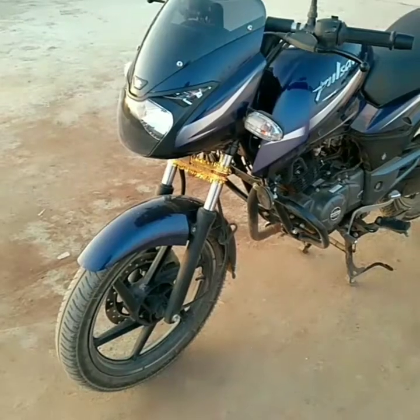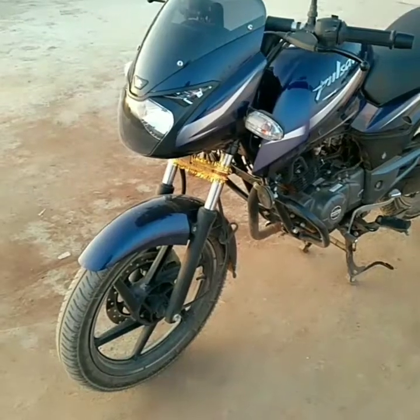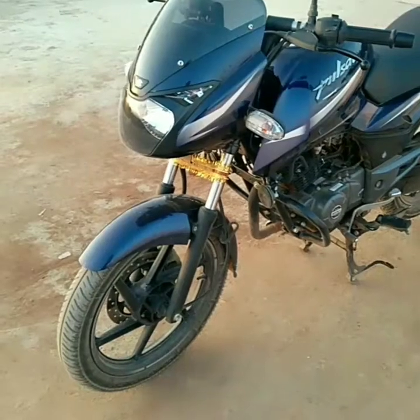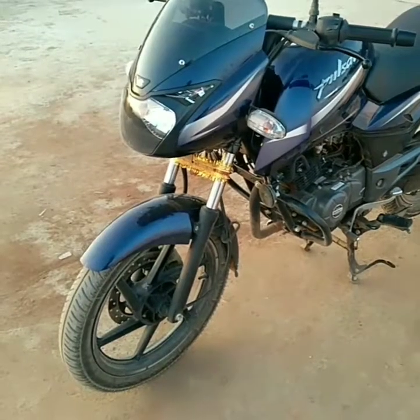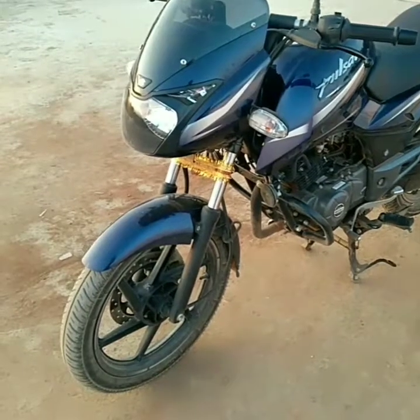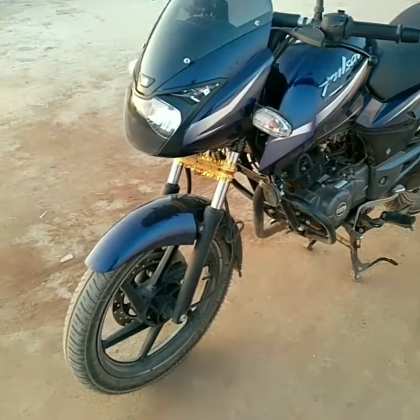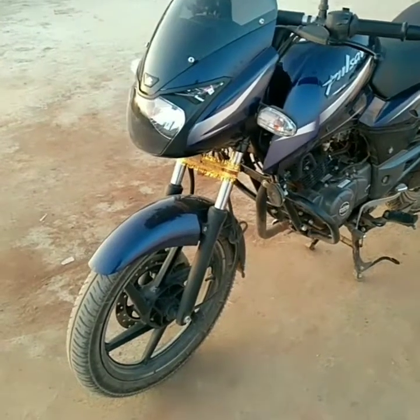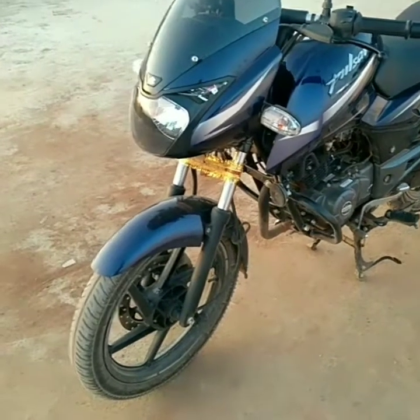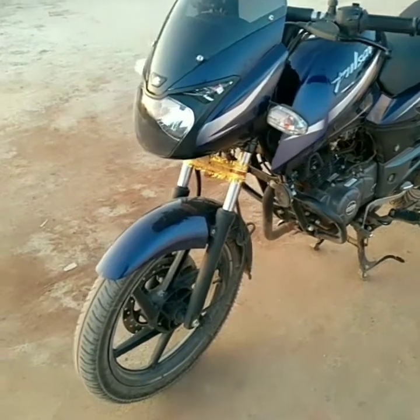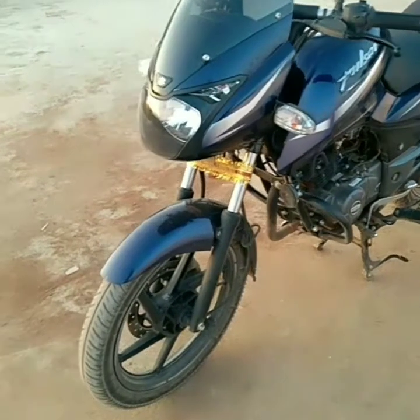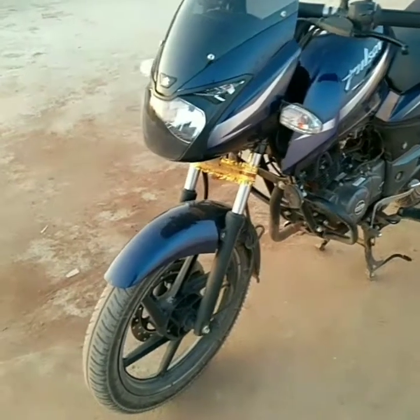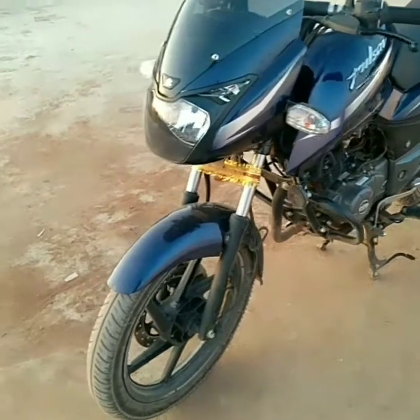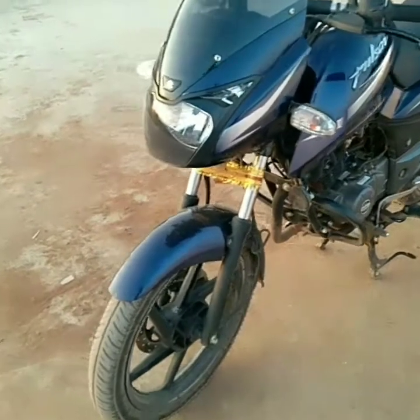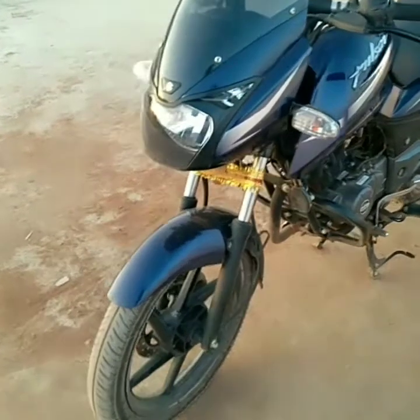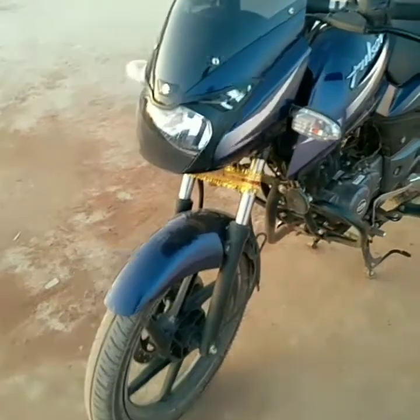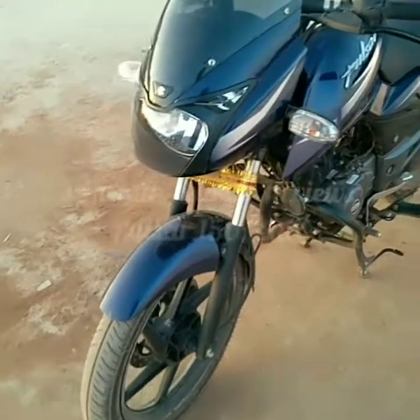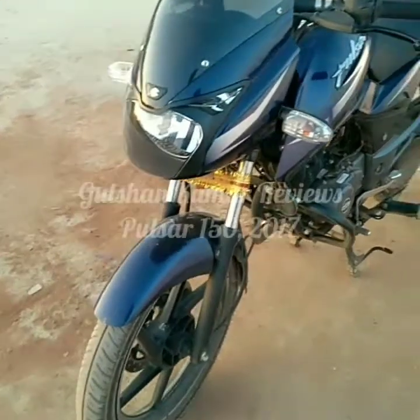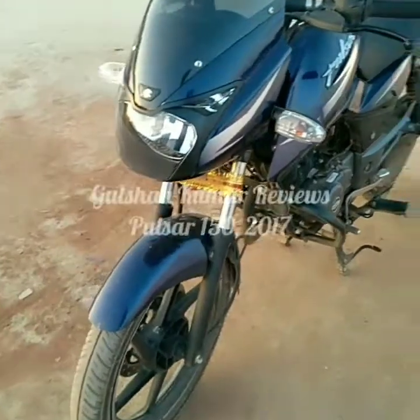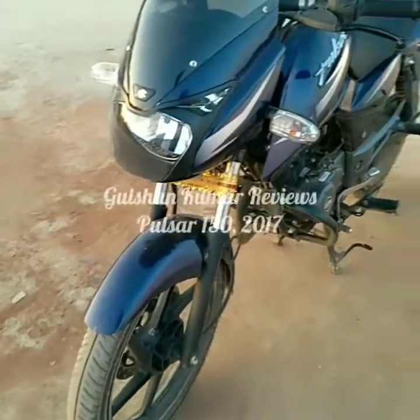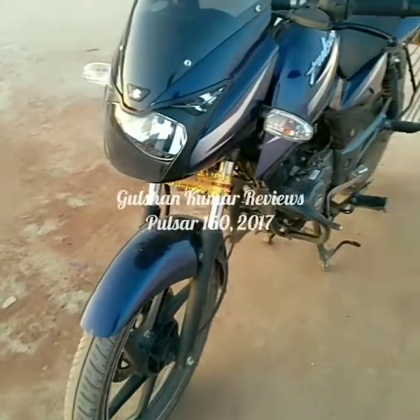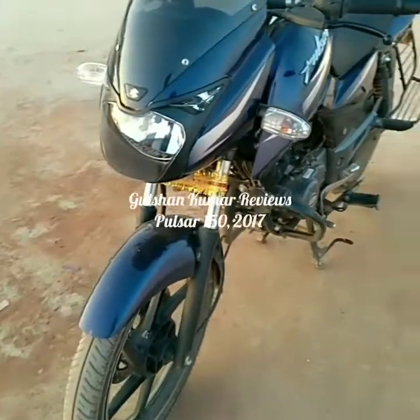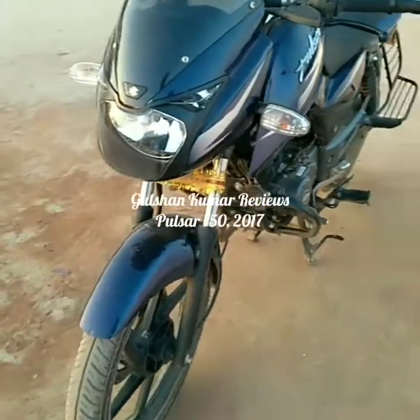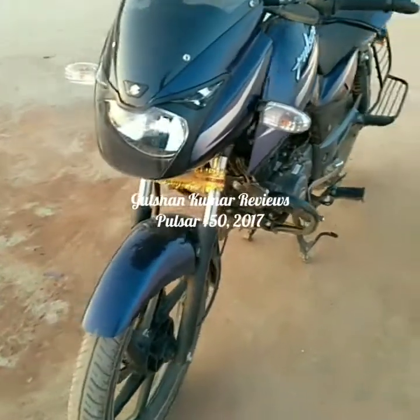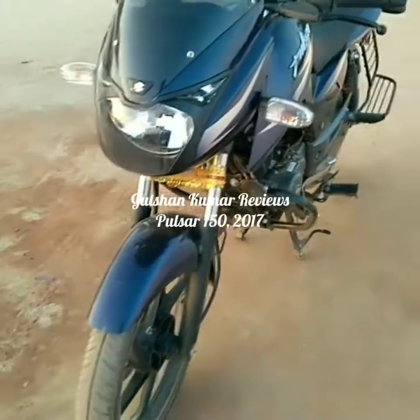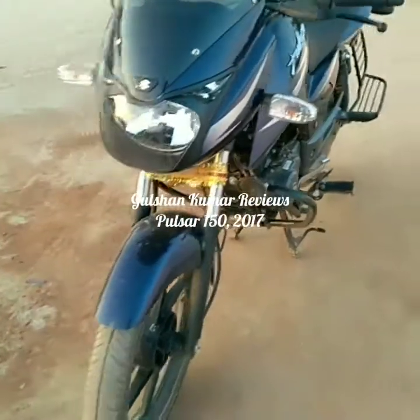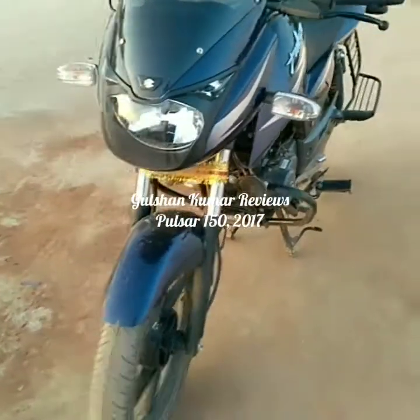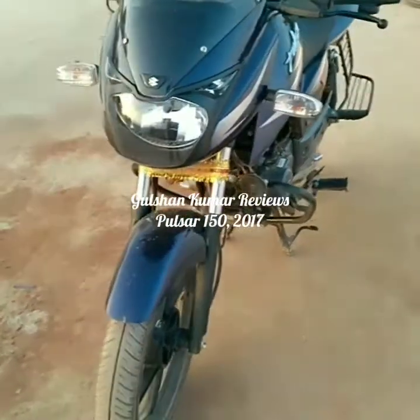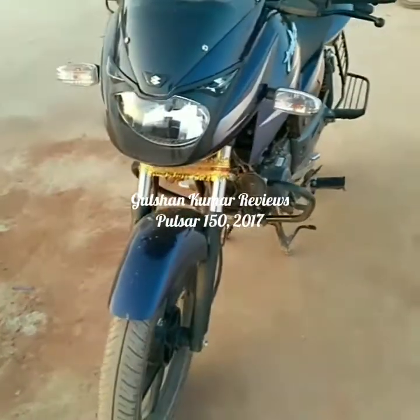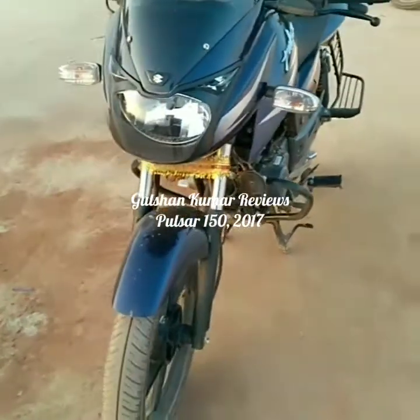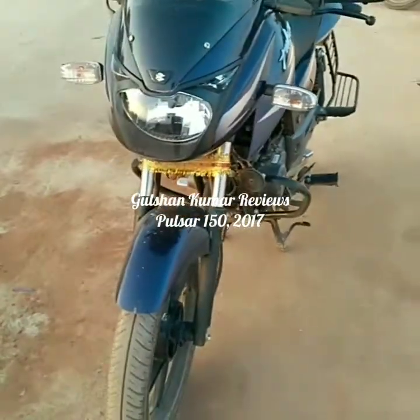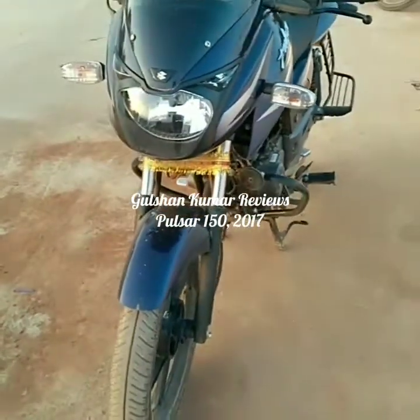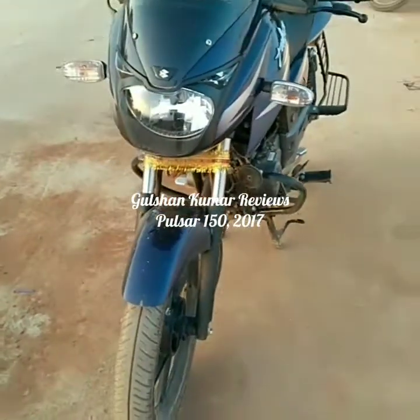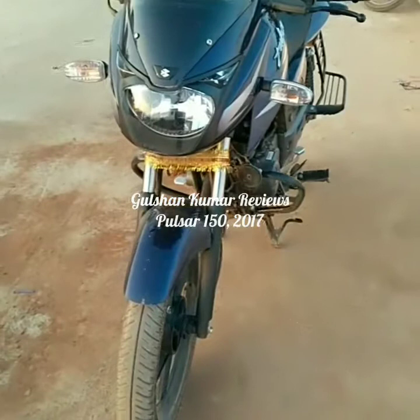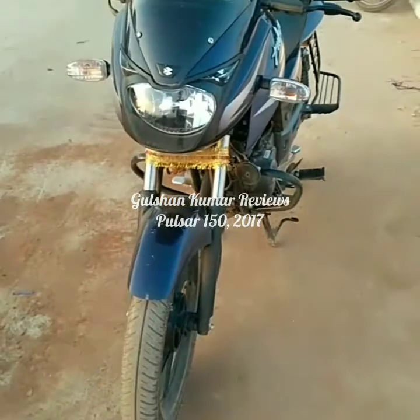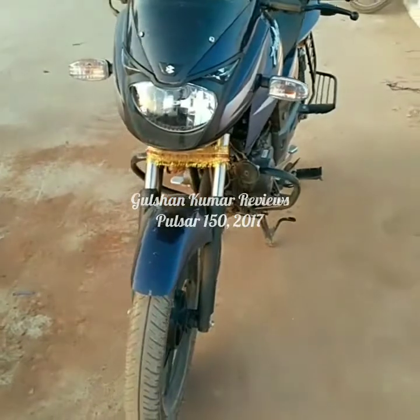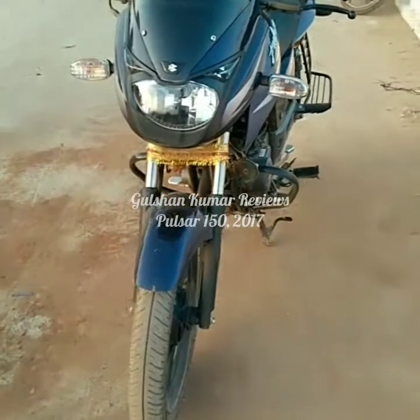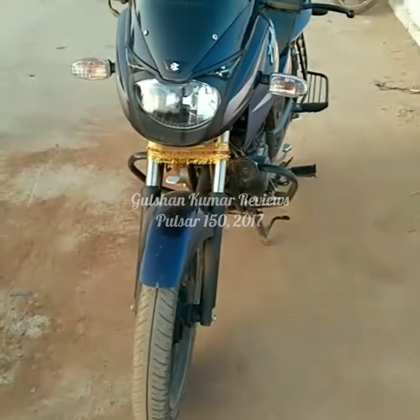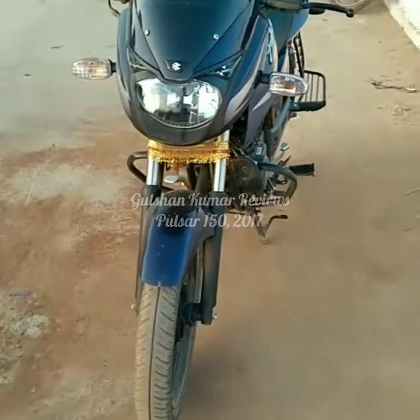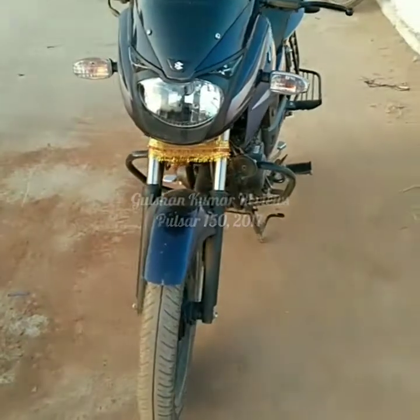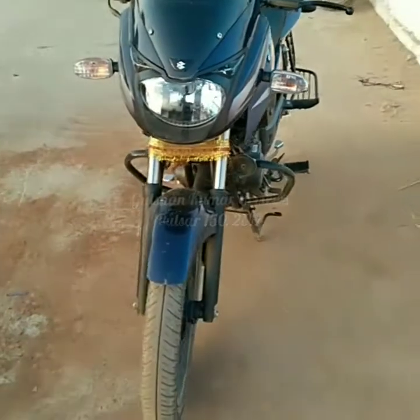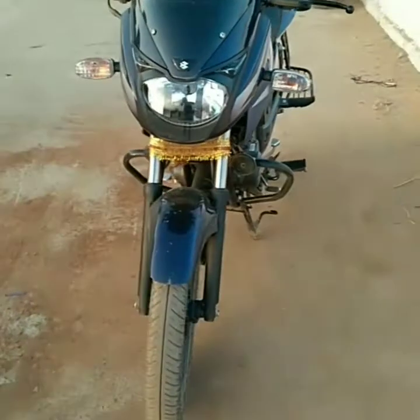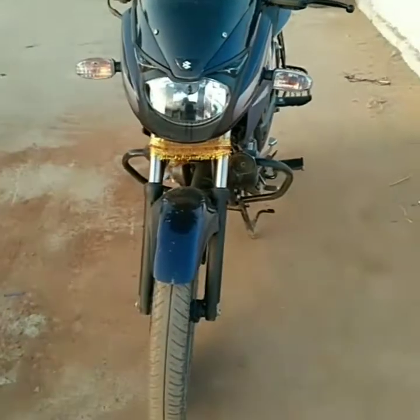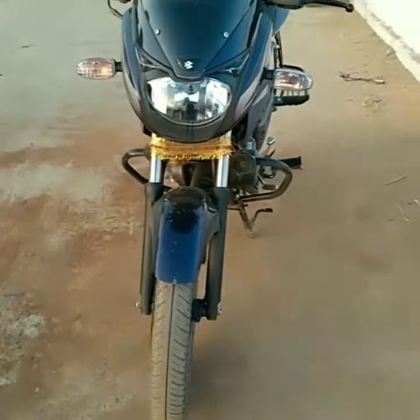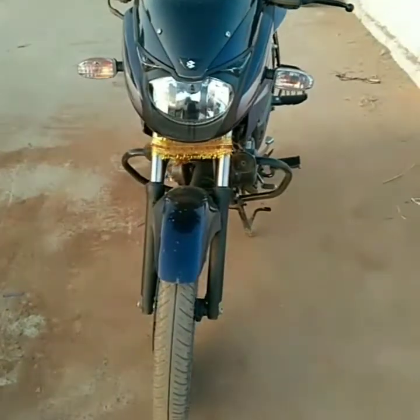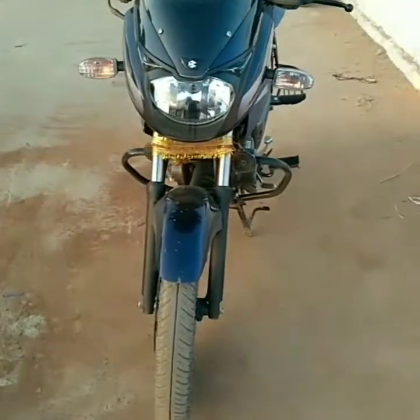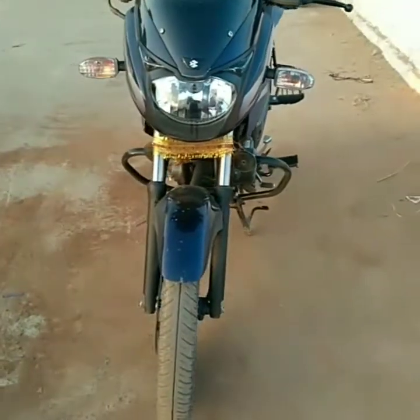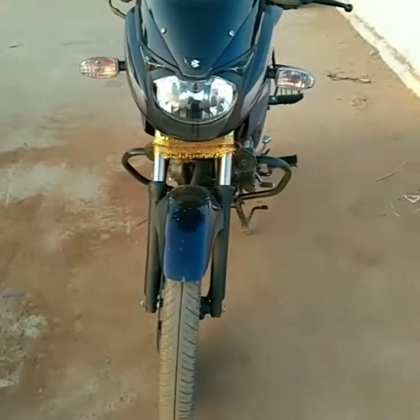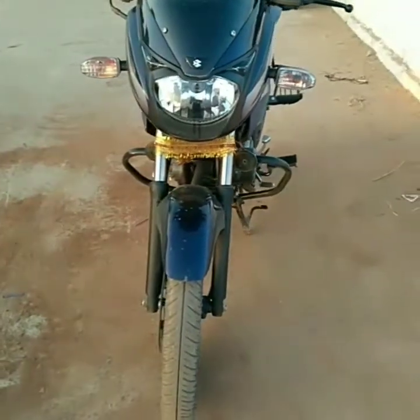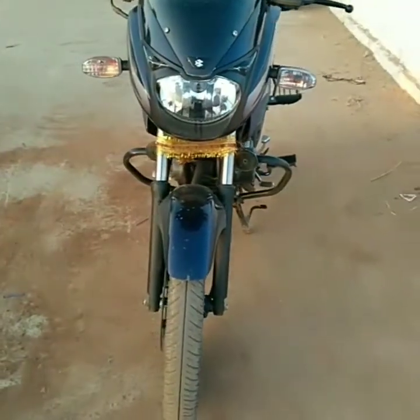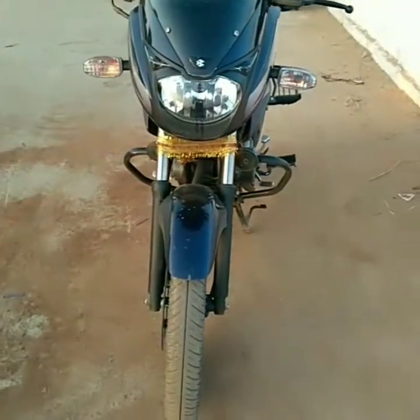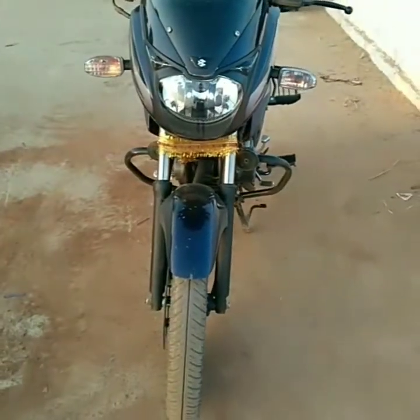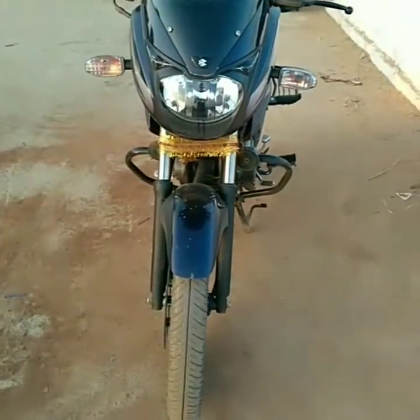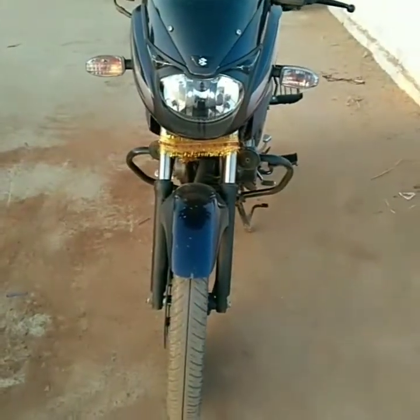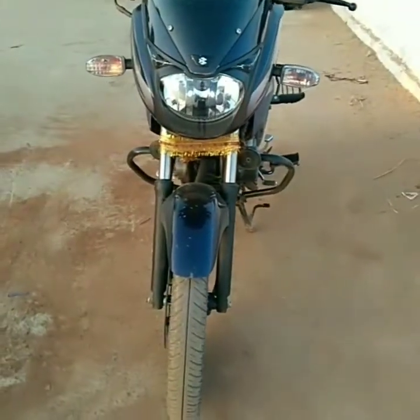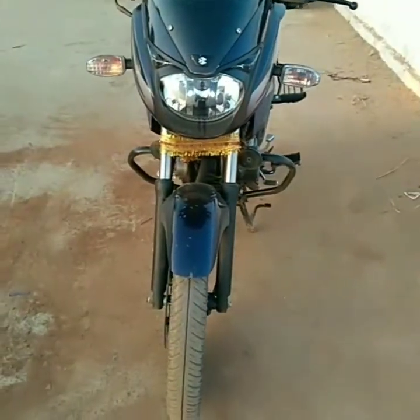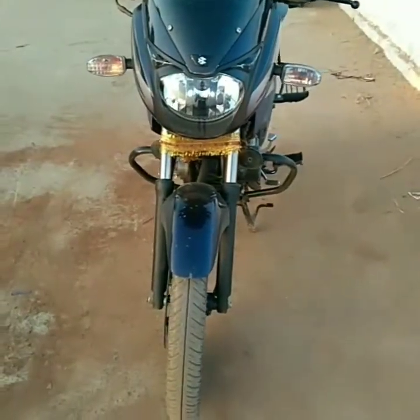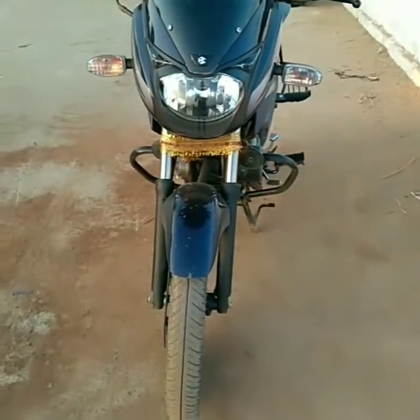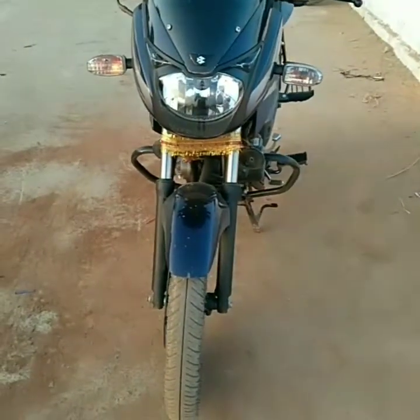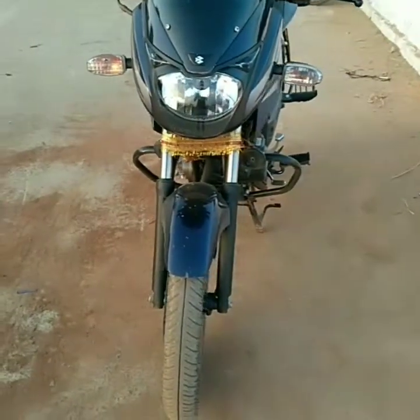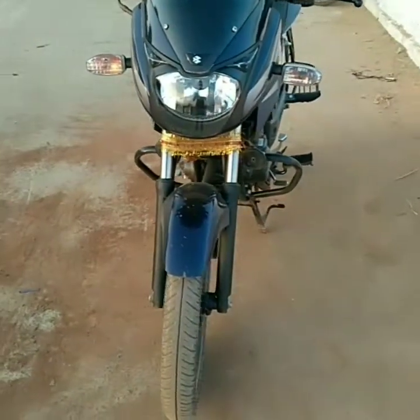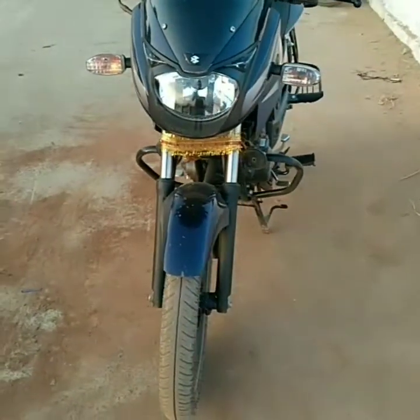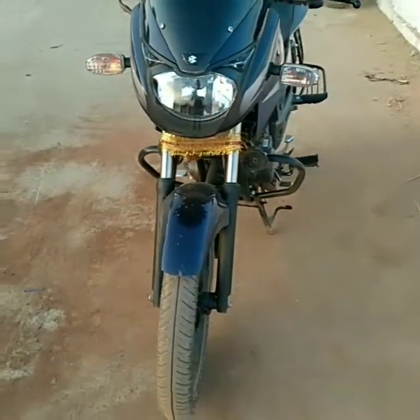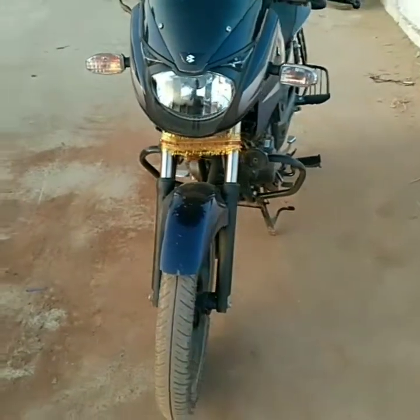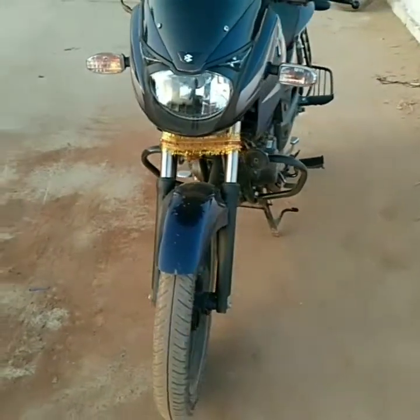Hello guys, welcome to Gulshan Kumar Reviews. Today I have with me the Bajaj Pulsar 150 2017 BS4 Edition.